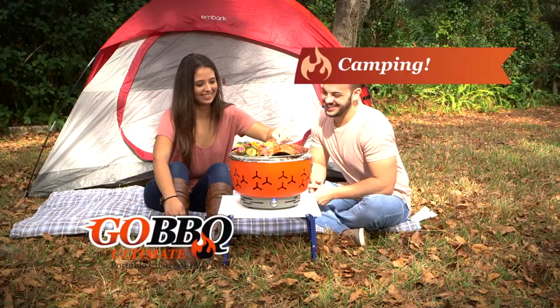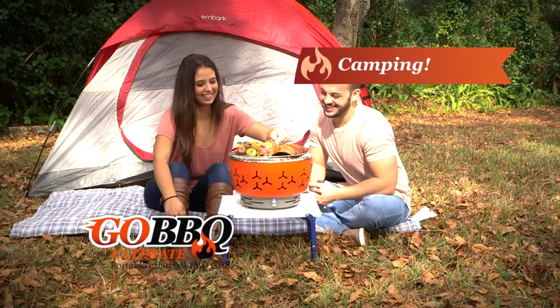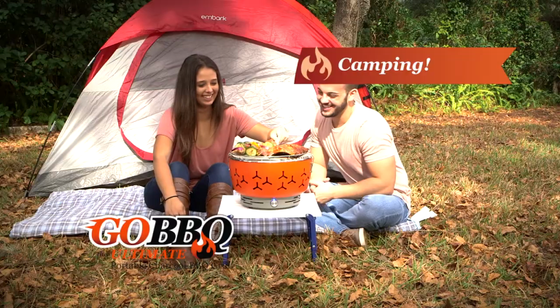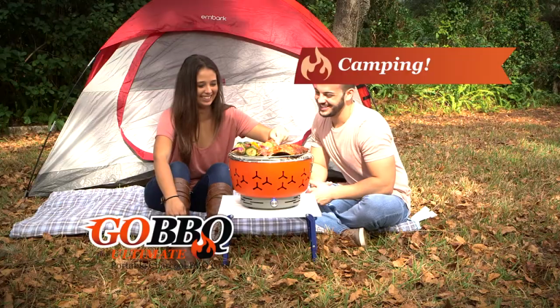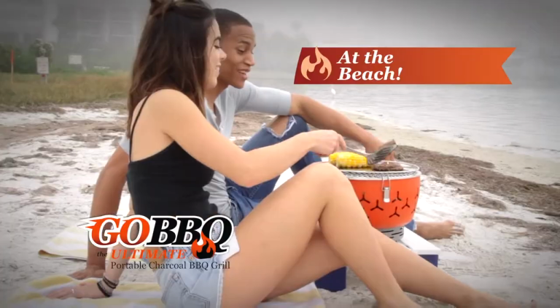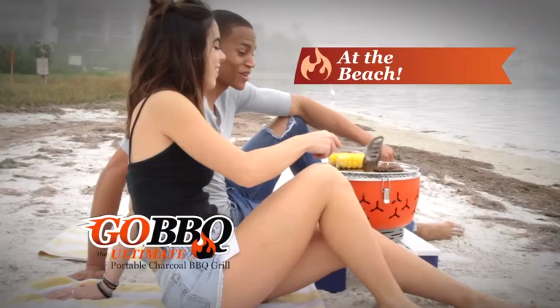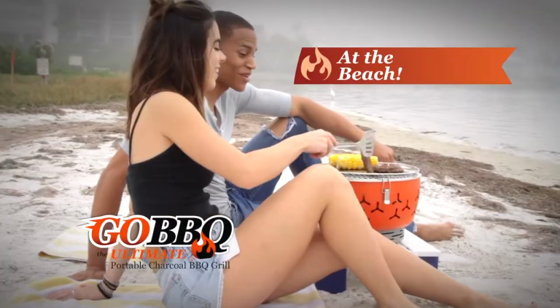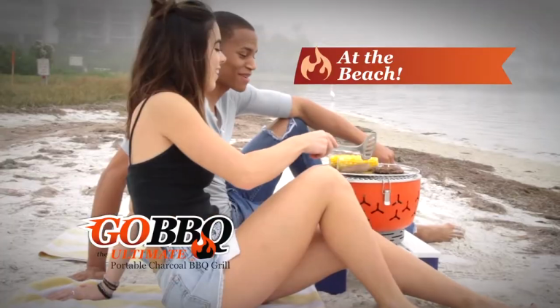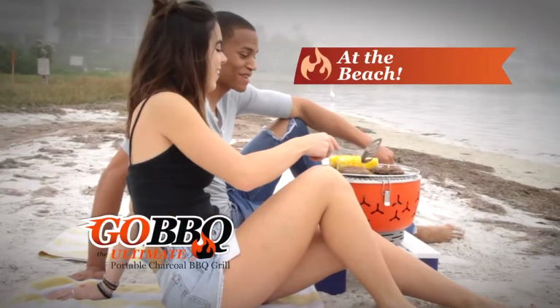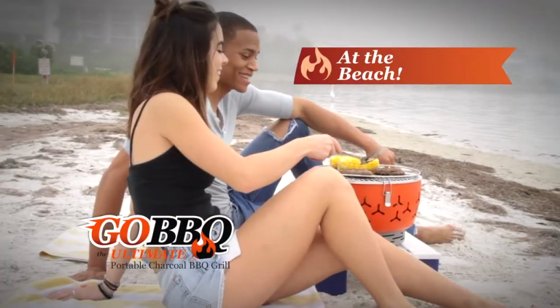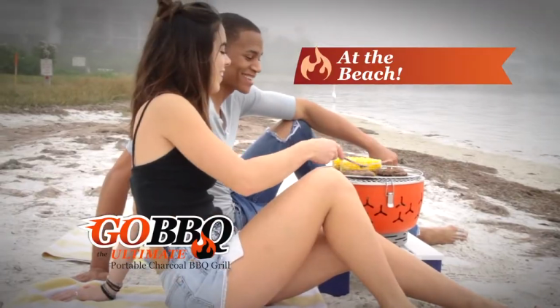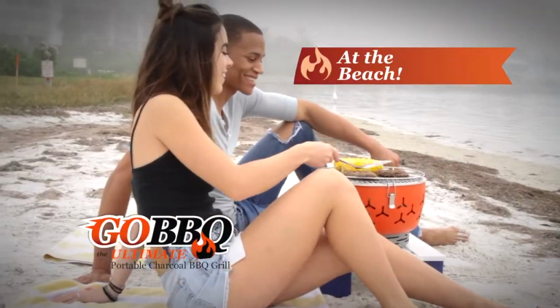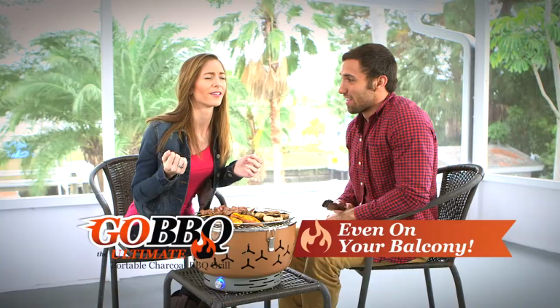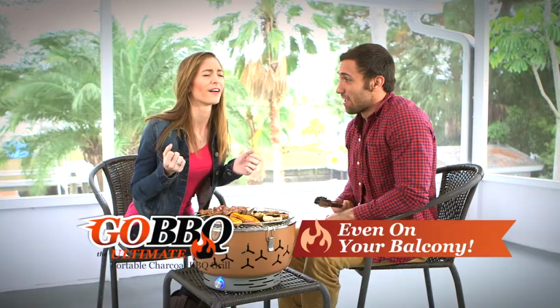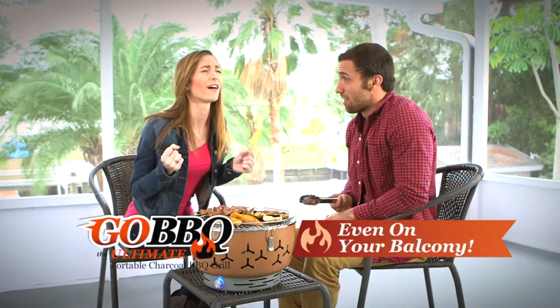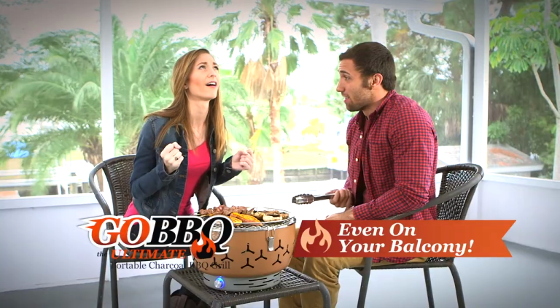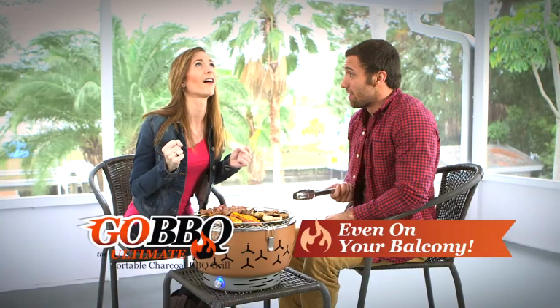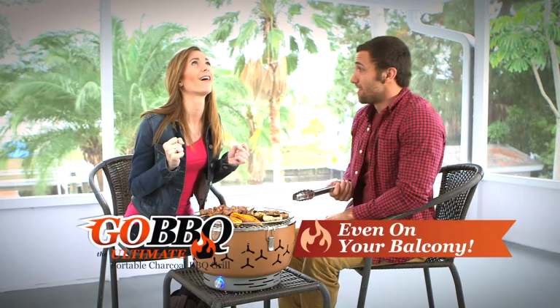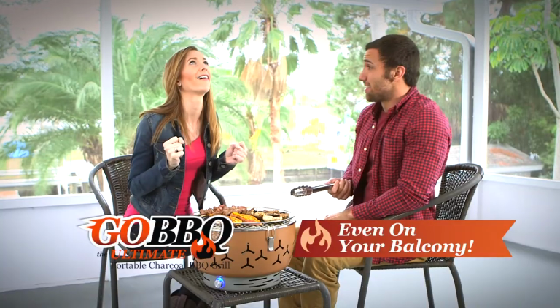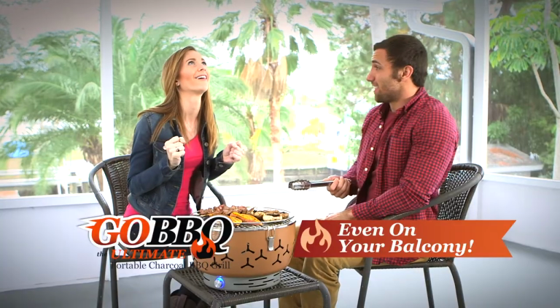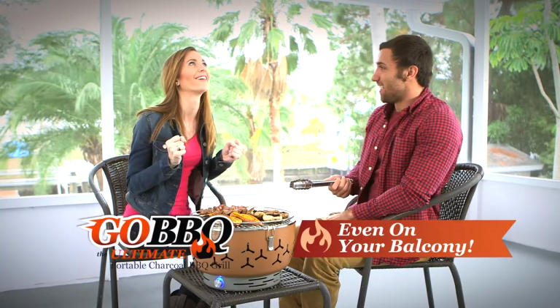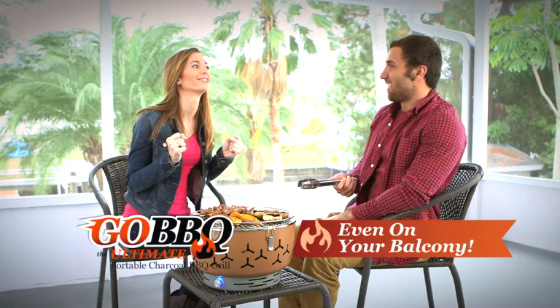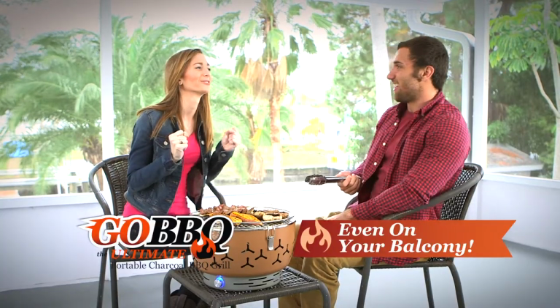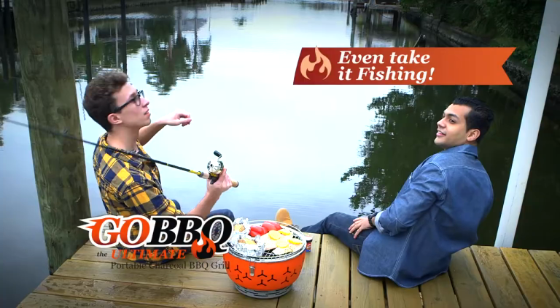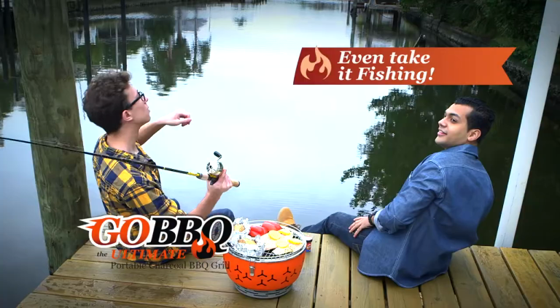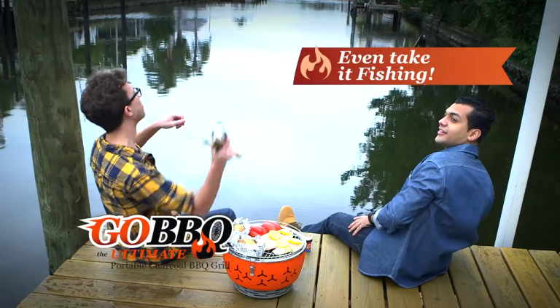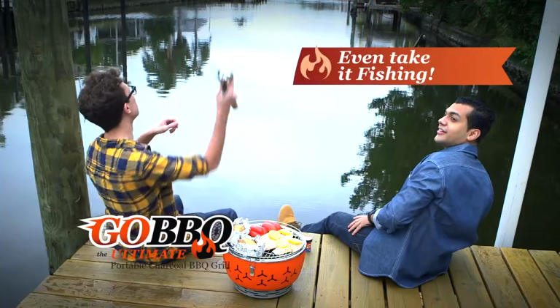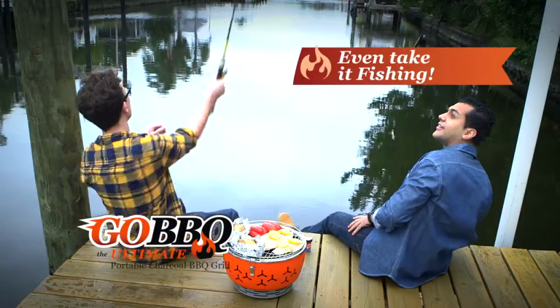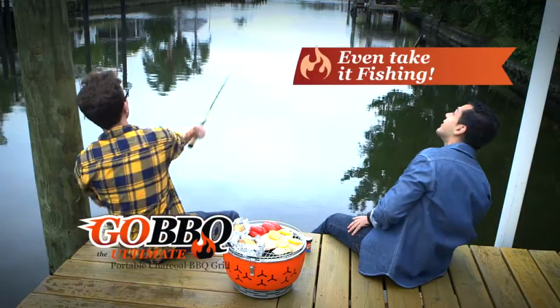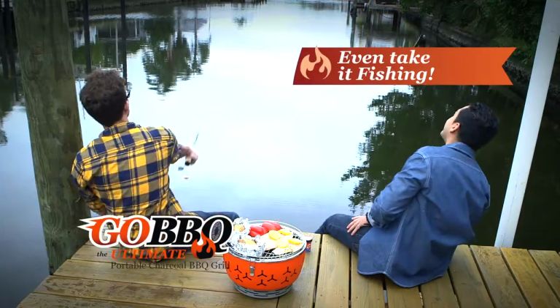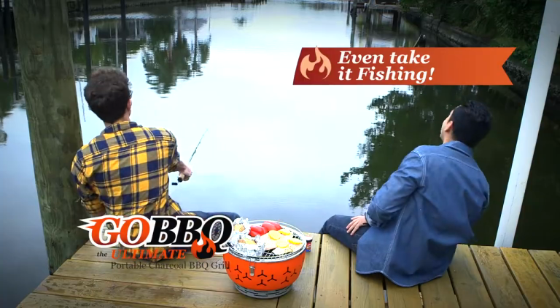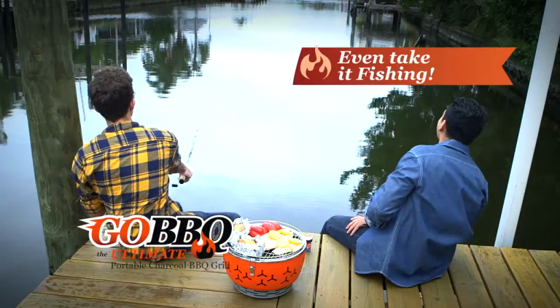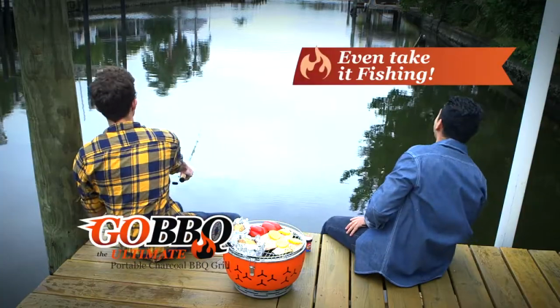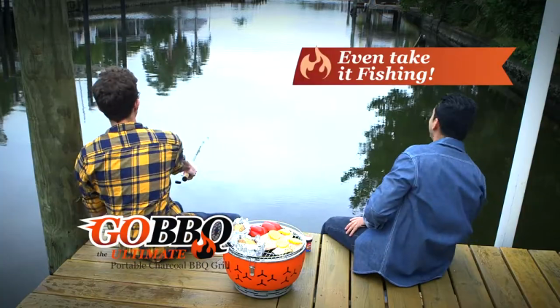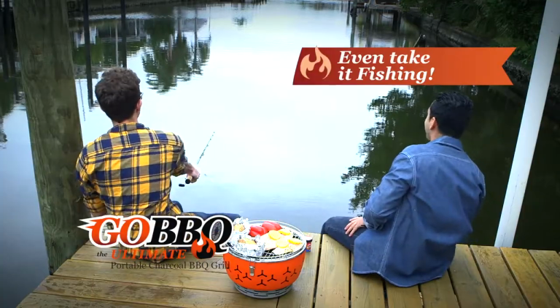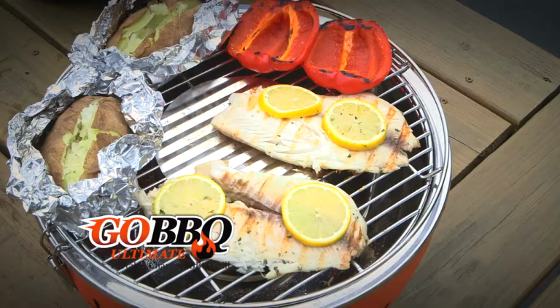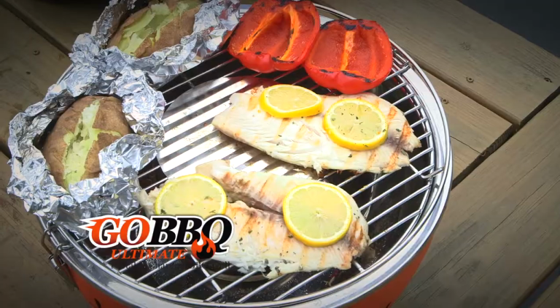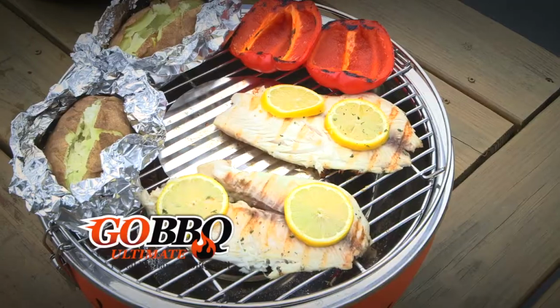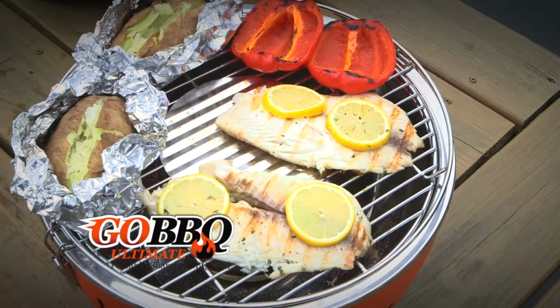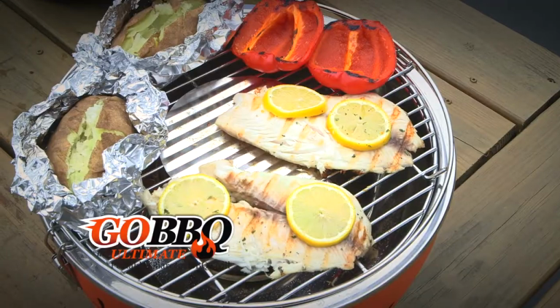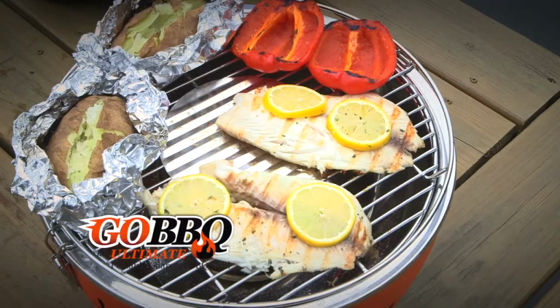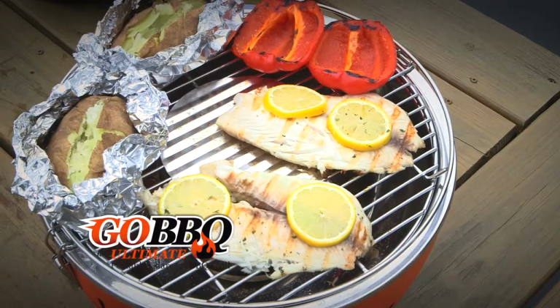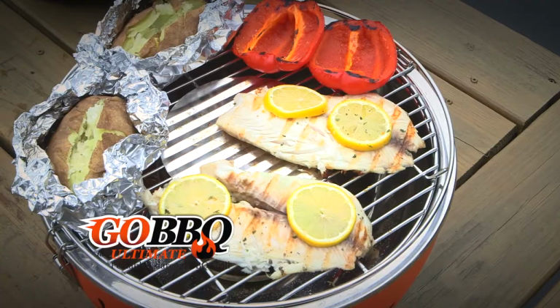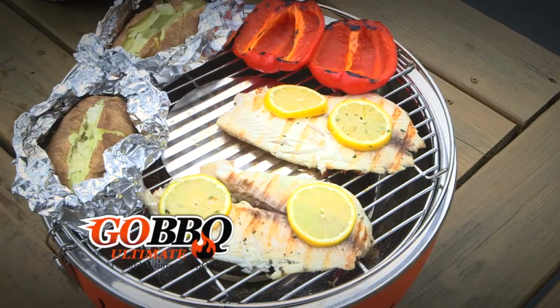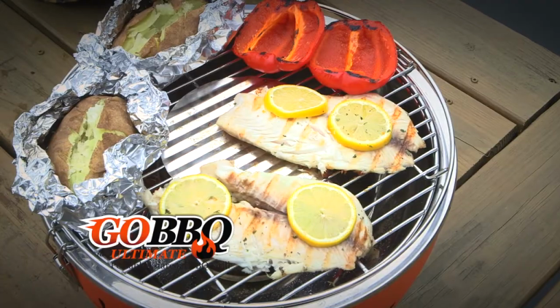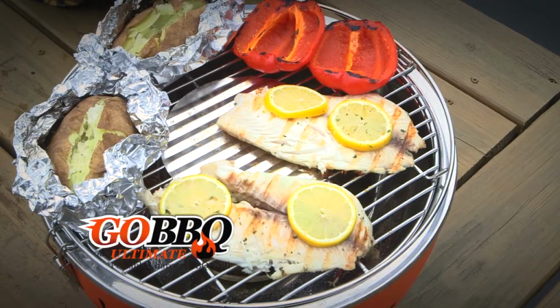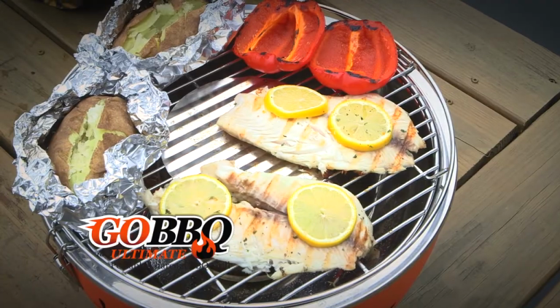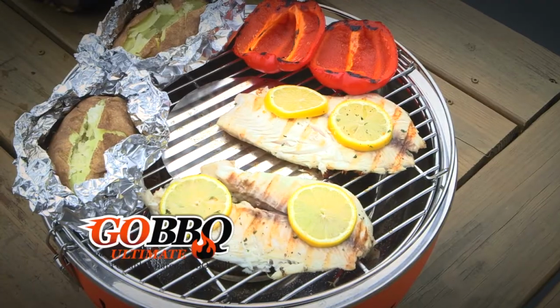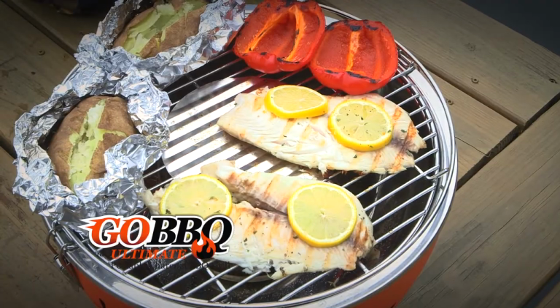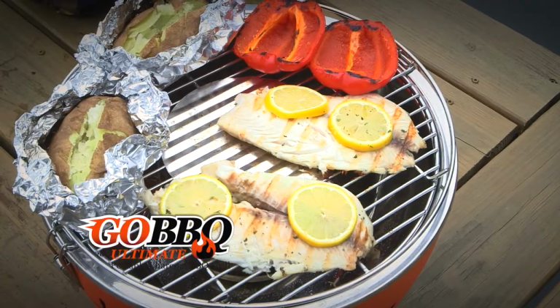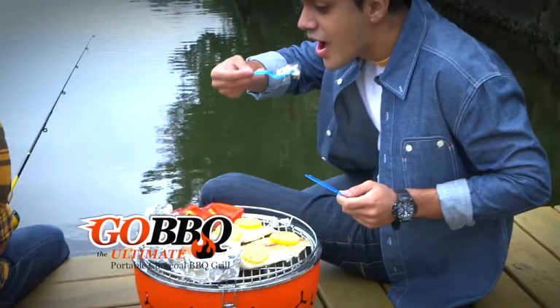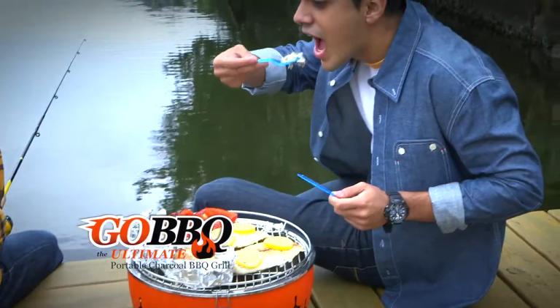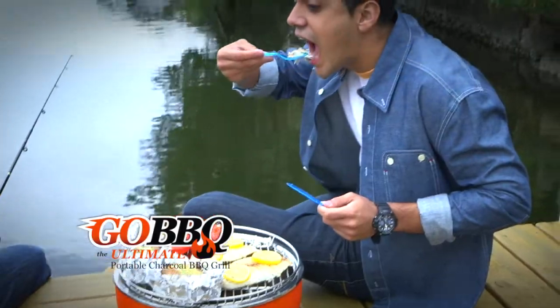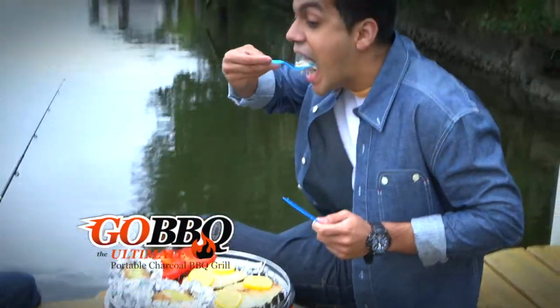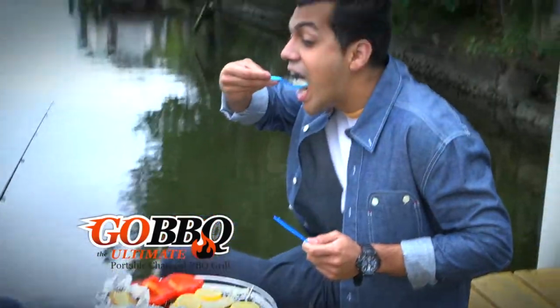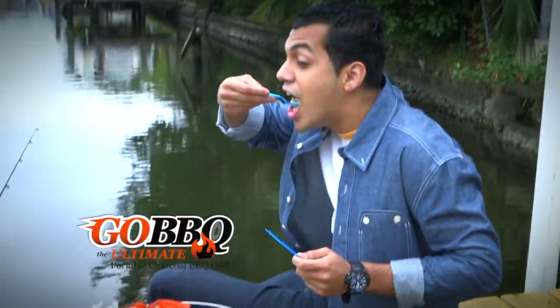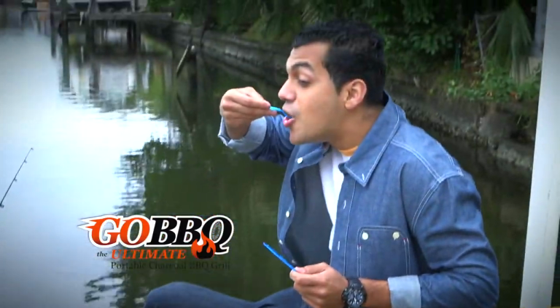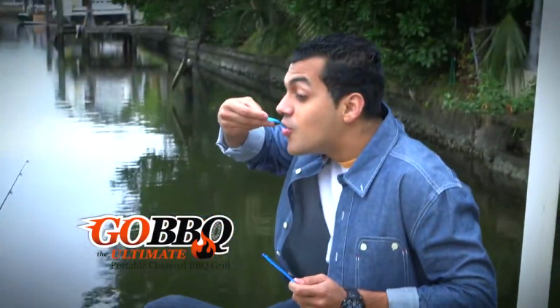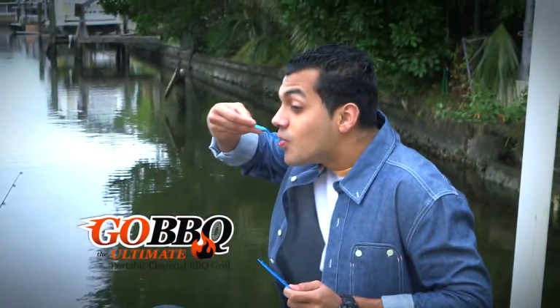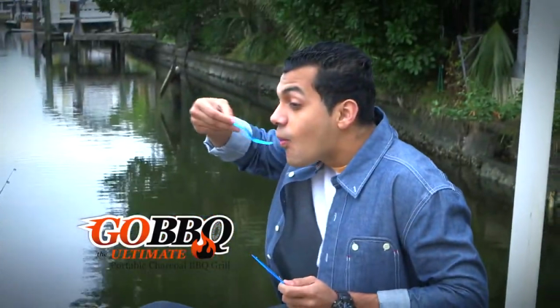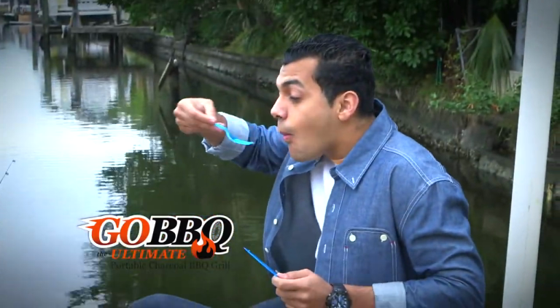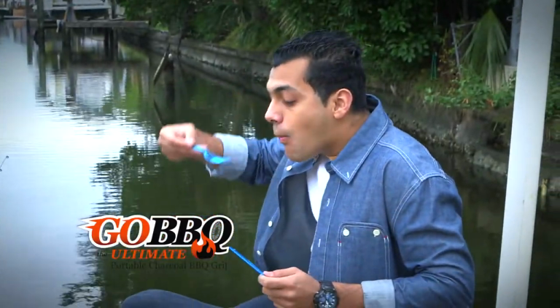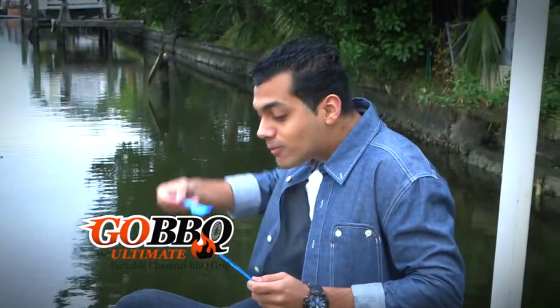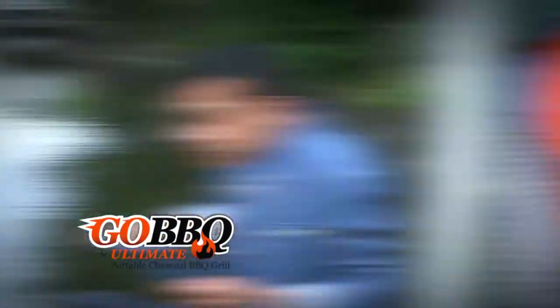Camping, at the beach, even on your balcony — even take it fishing, so you can turn that fresh catch into a gourmet barbecue lunch.